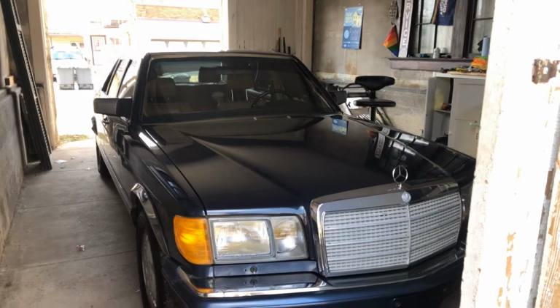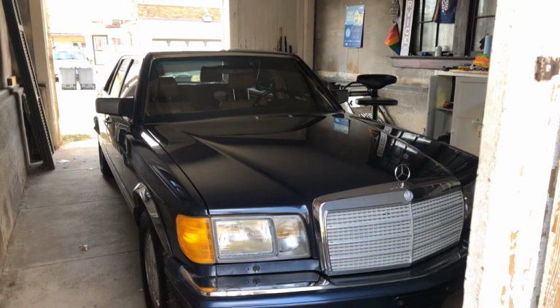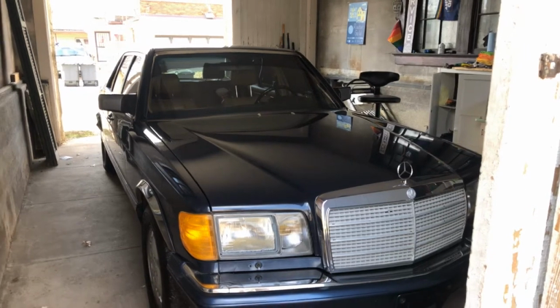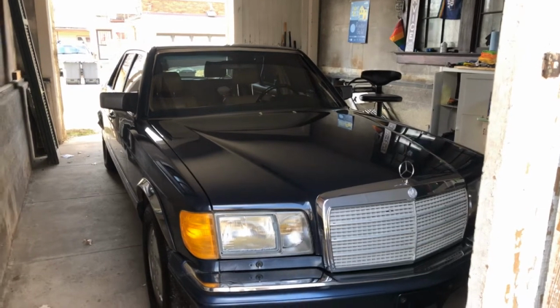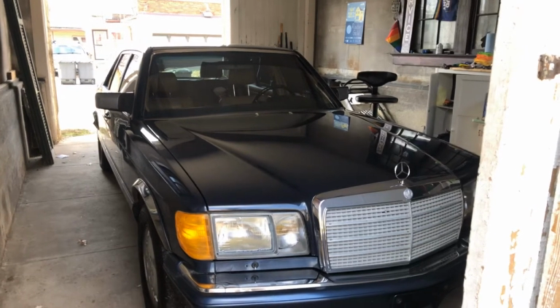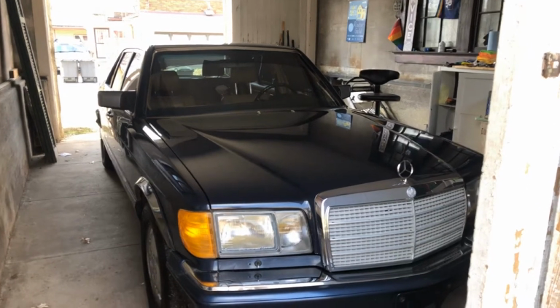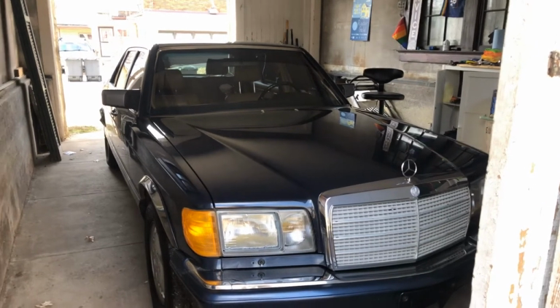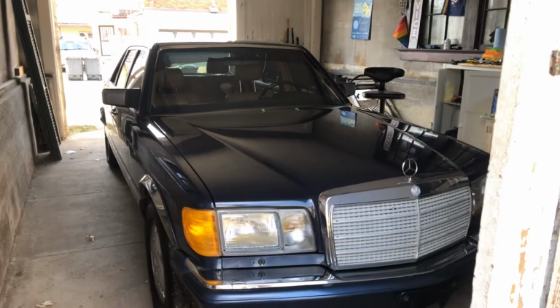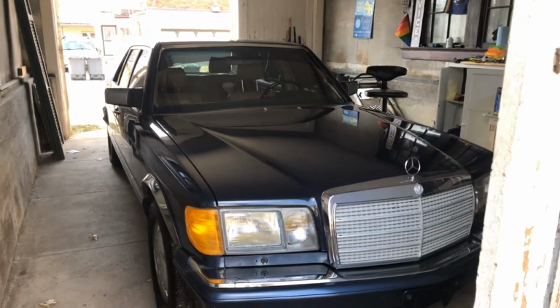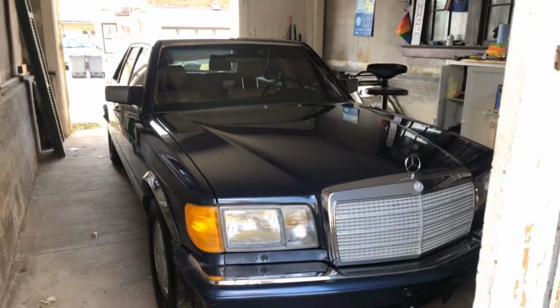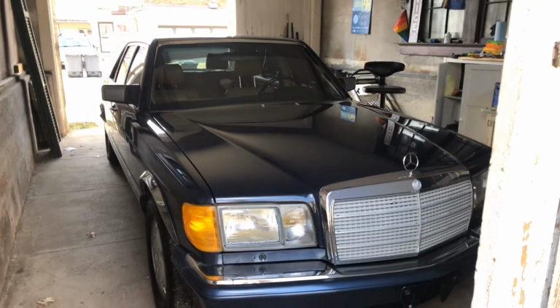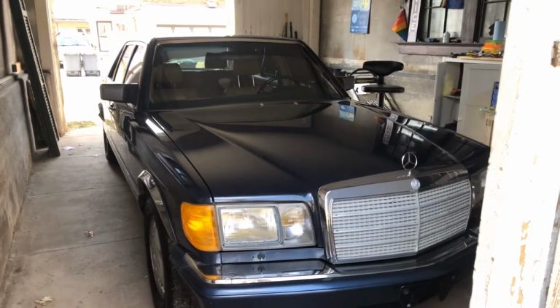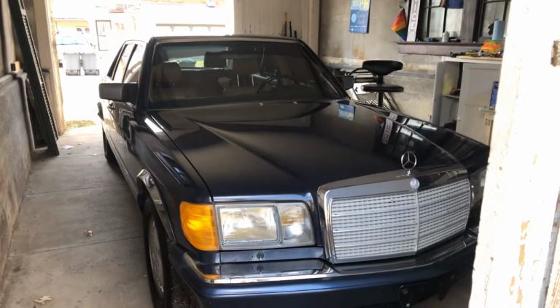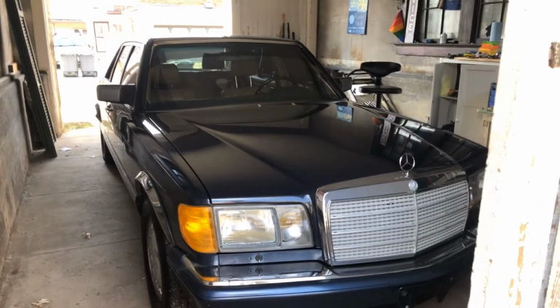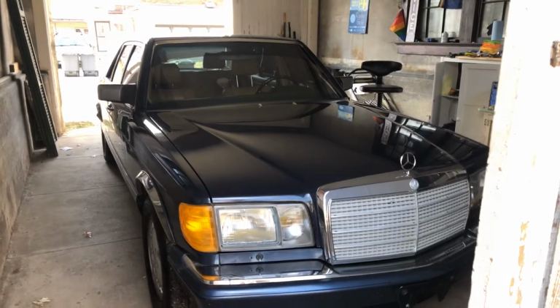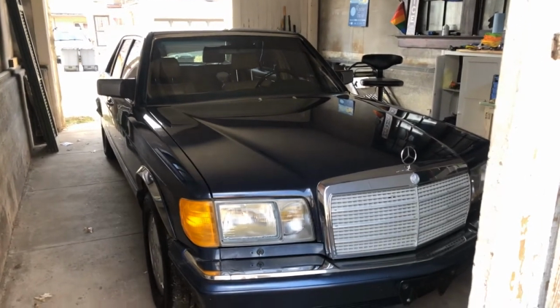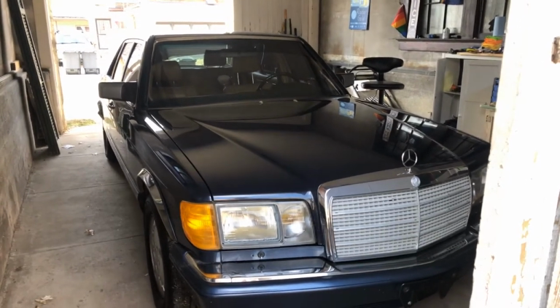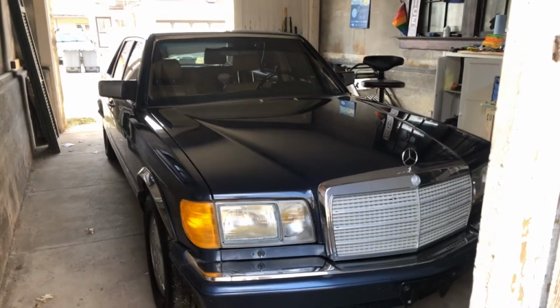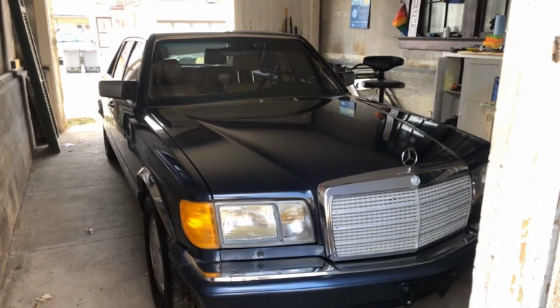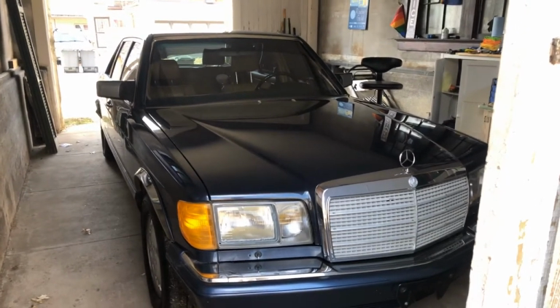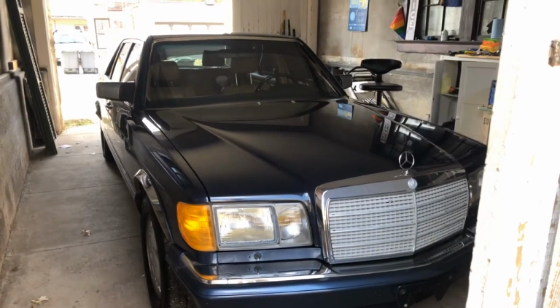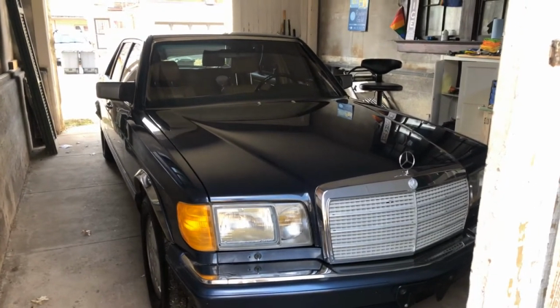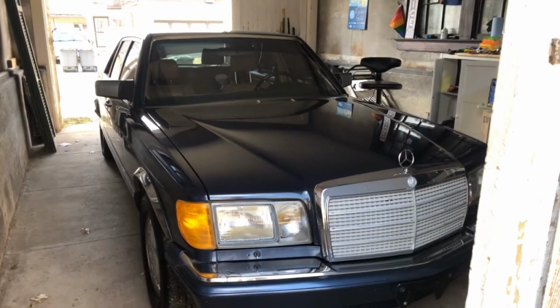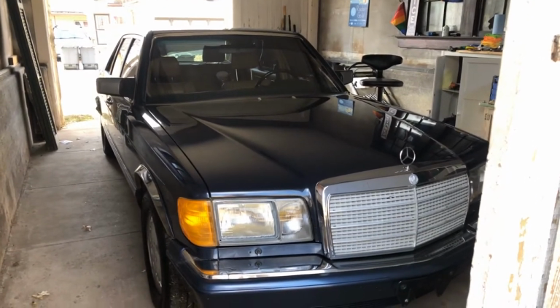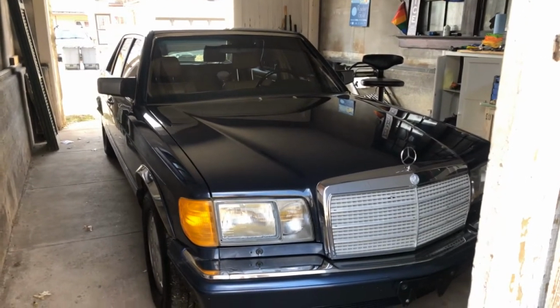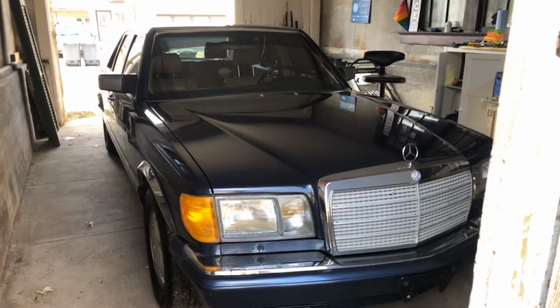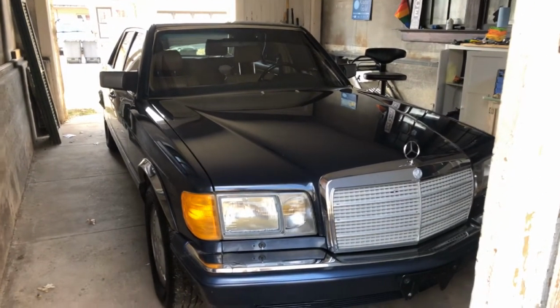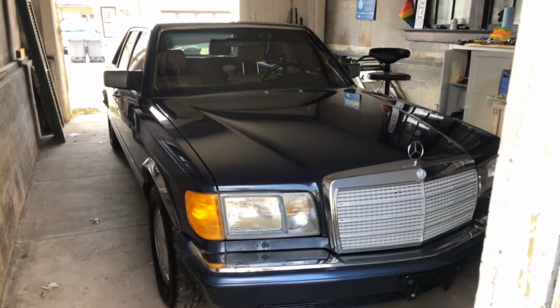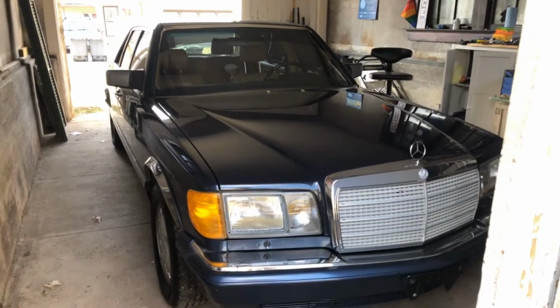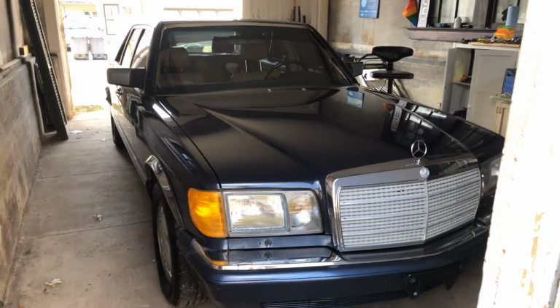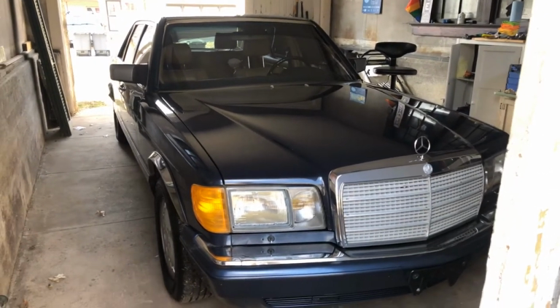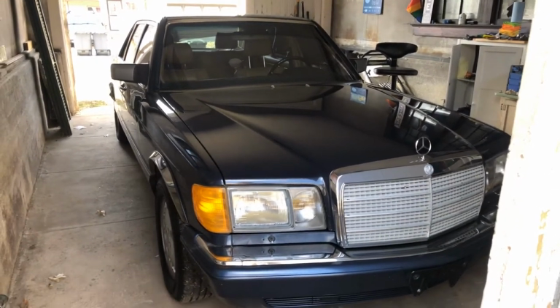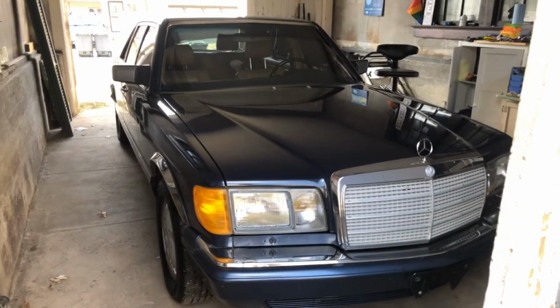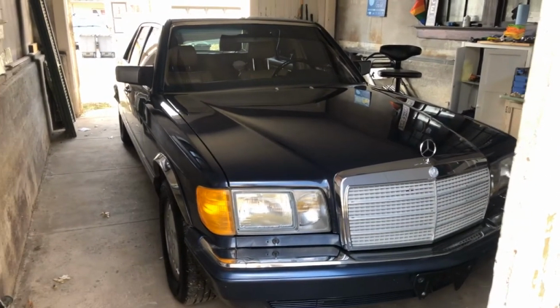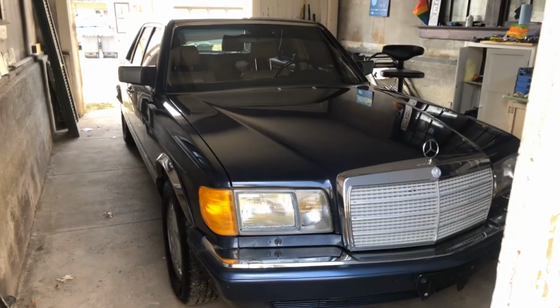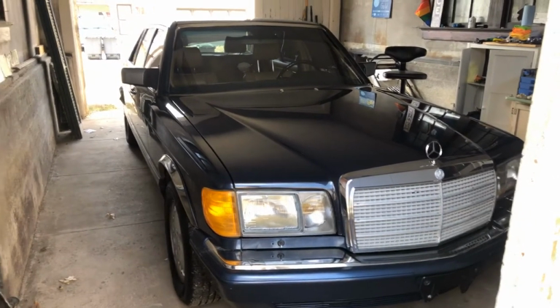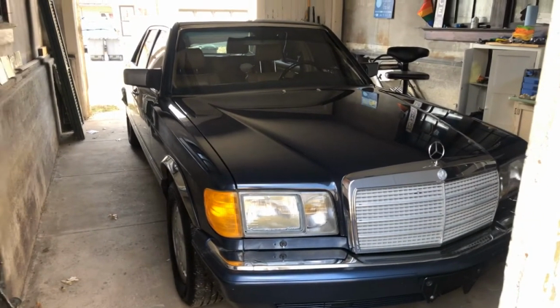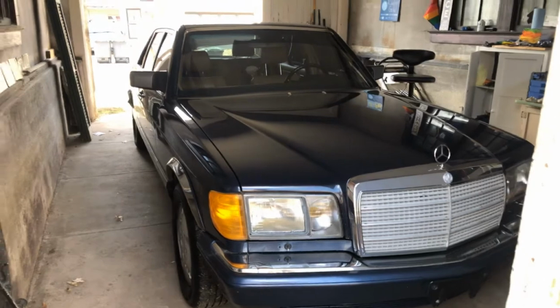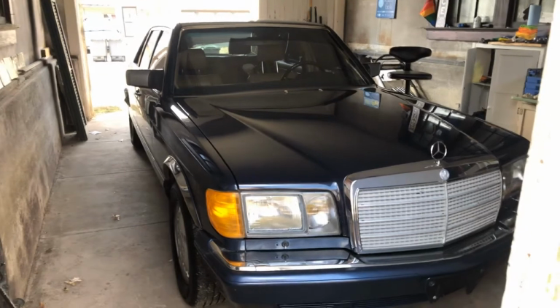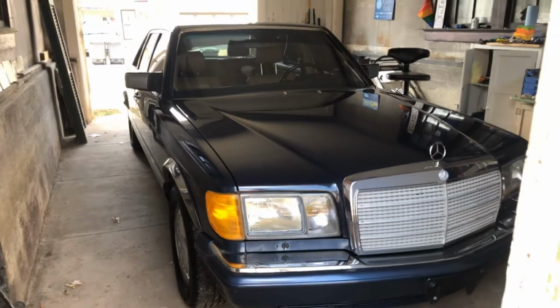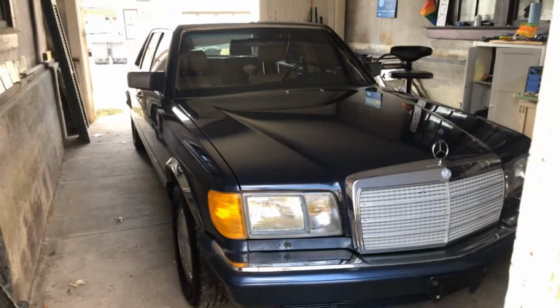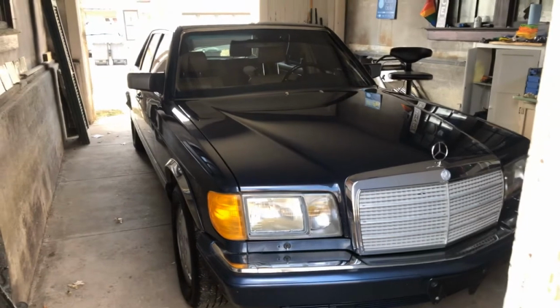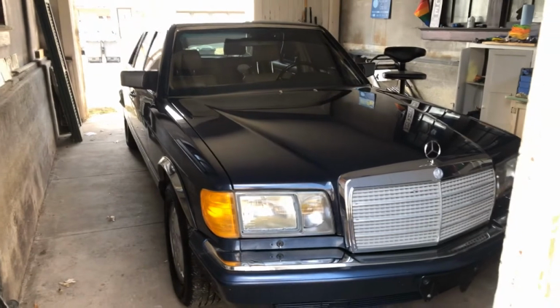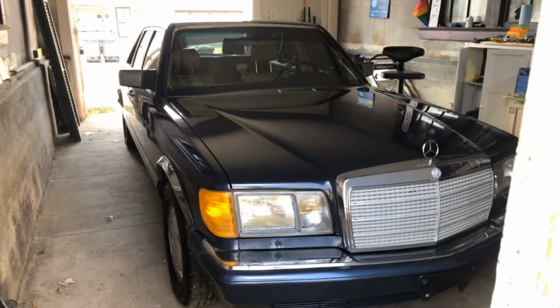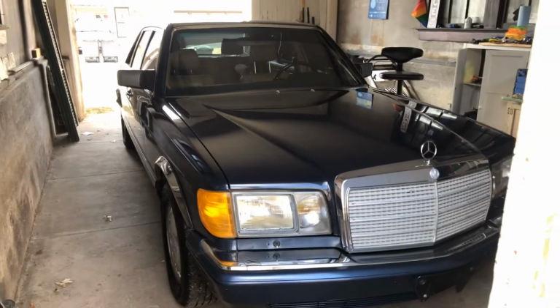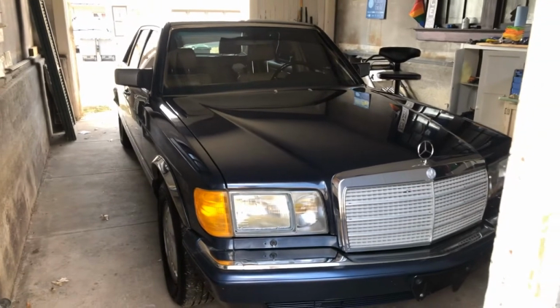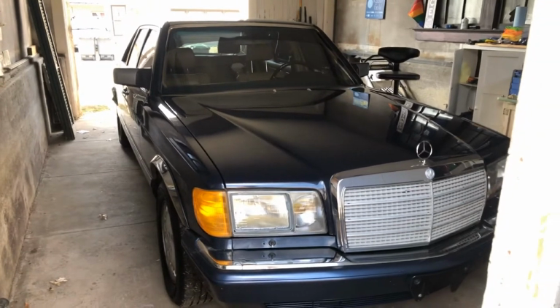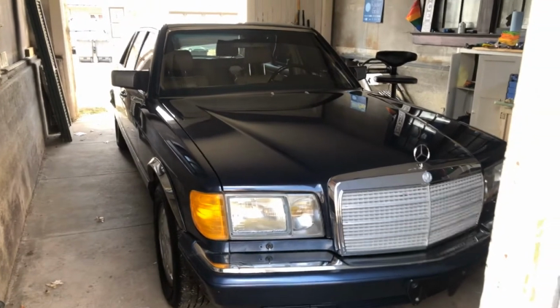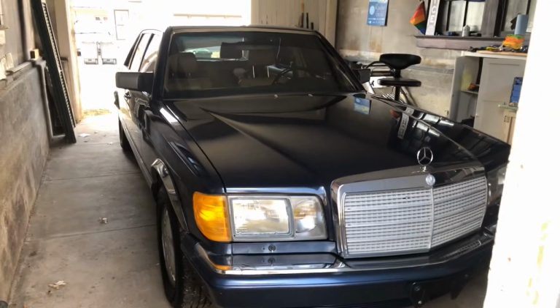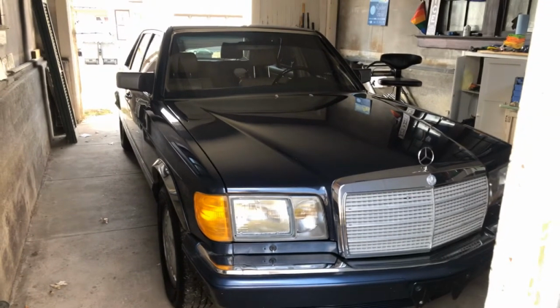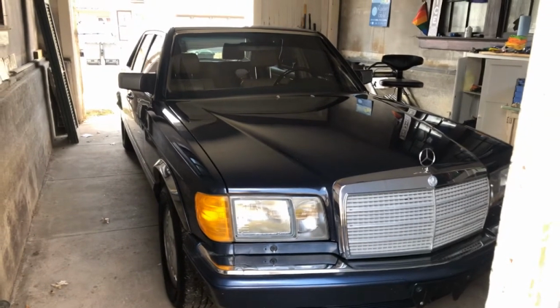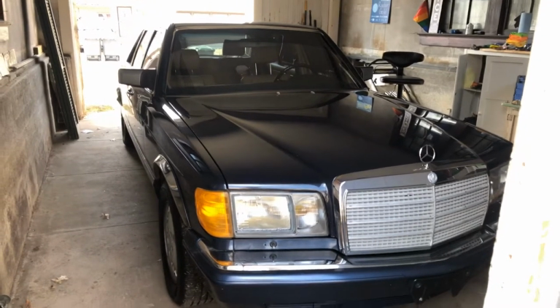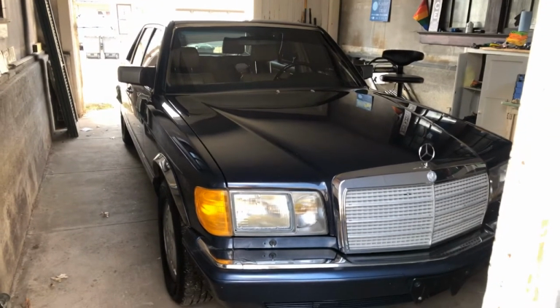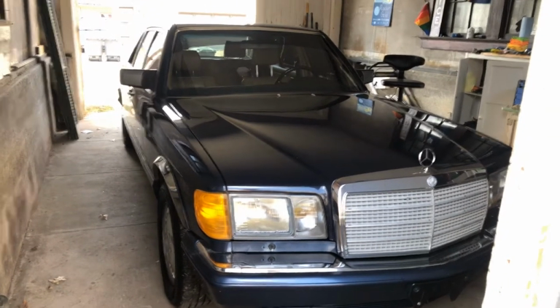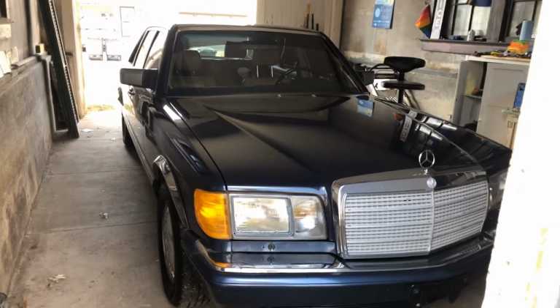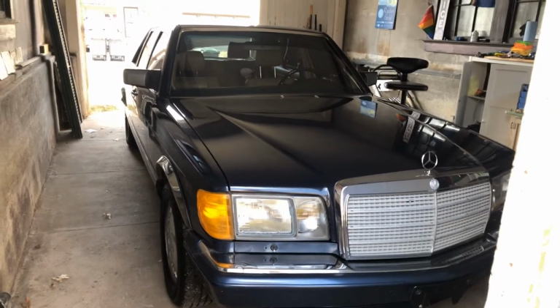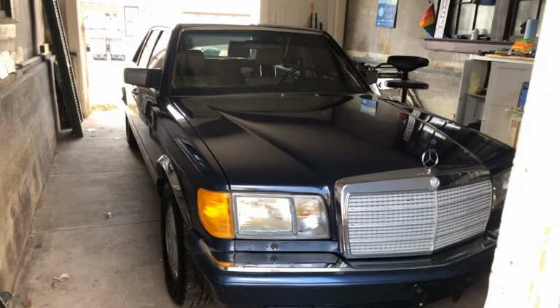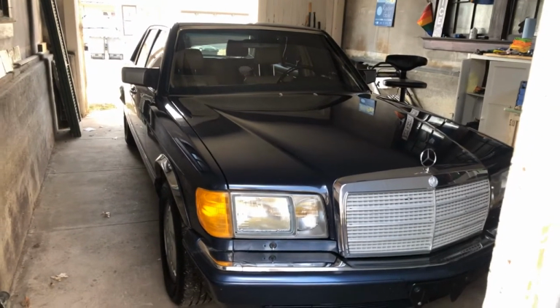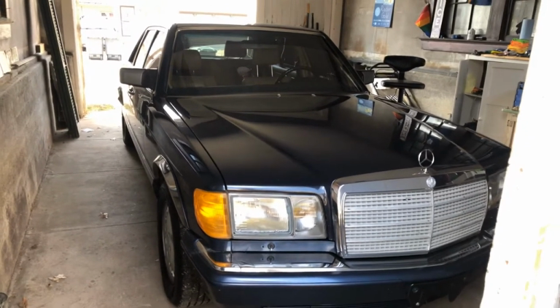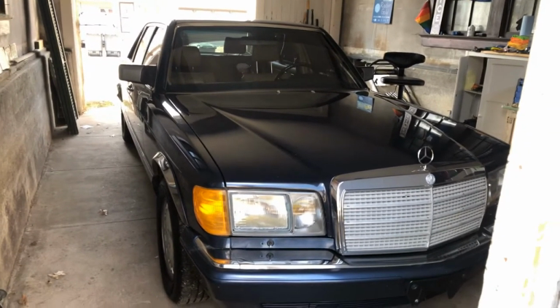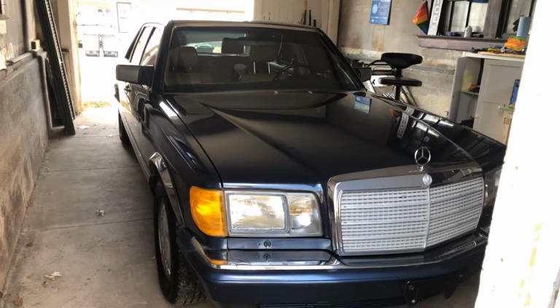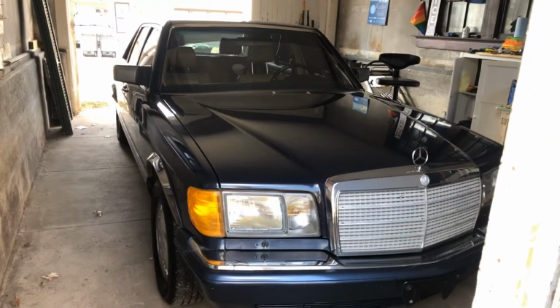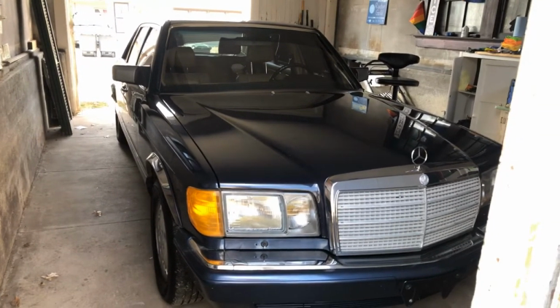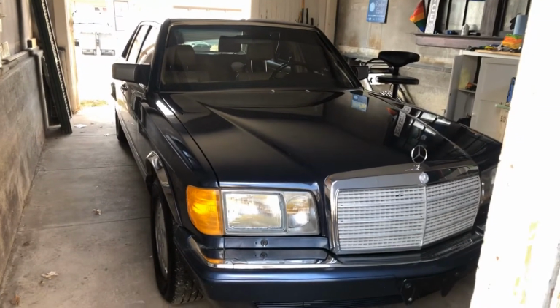Hello and welcome back to Shelton's Car World. I've got Roman here, the '89 Mercedes 560 SEL.